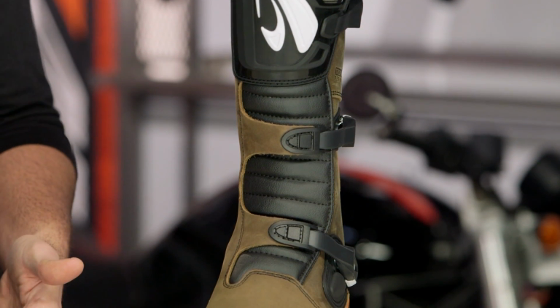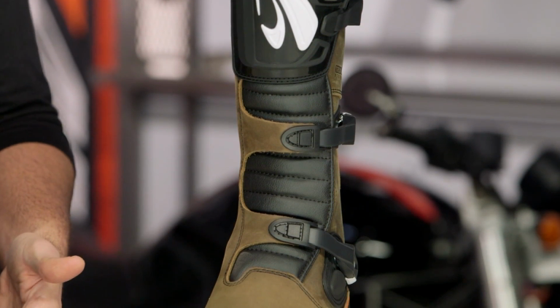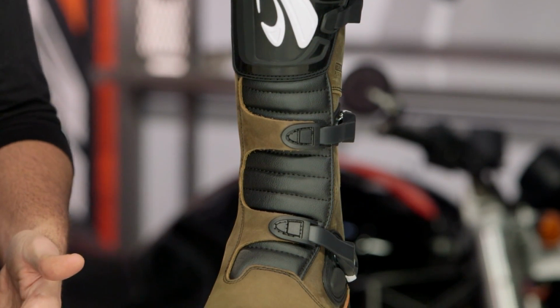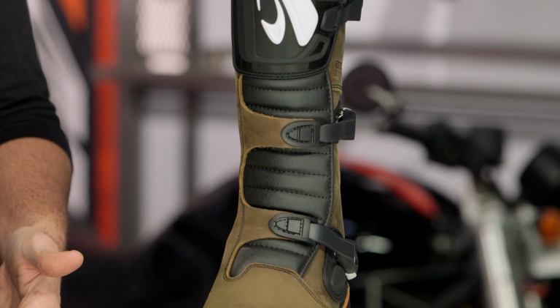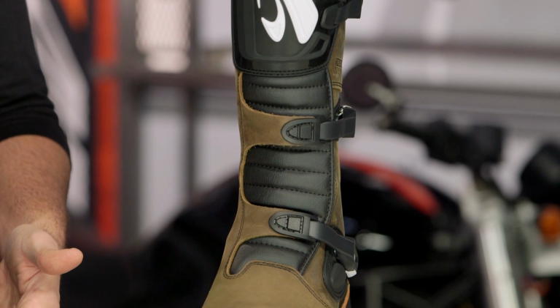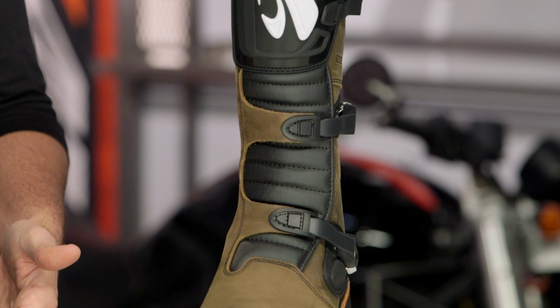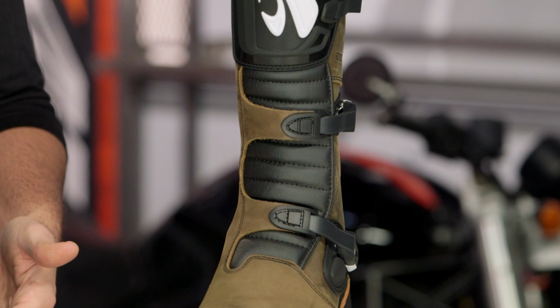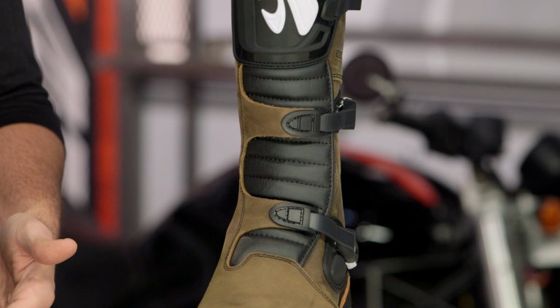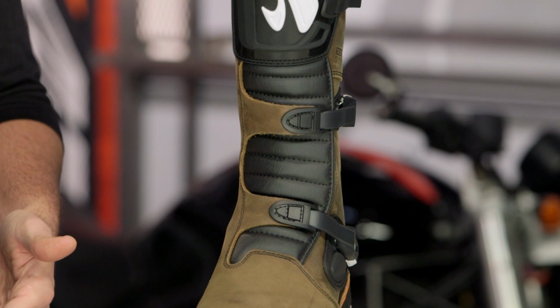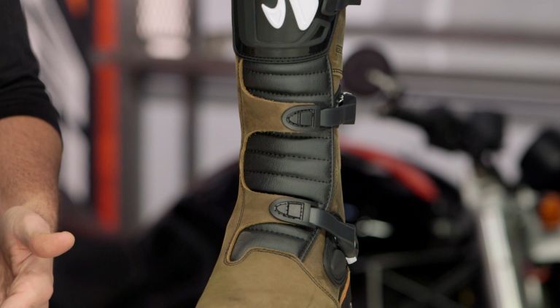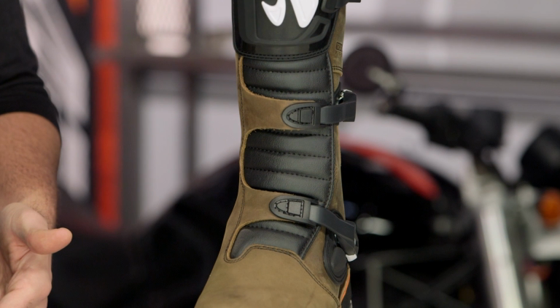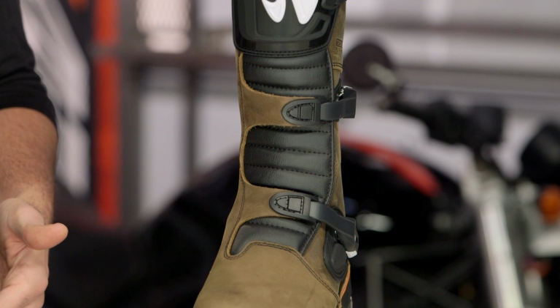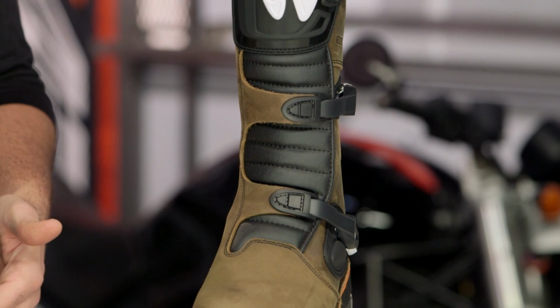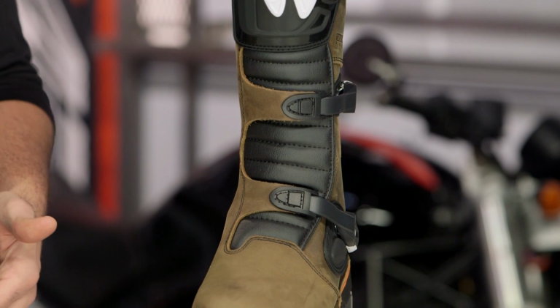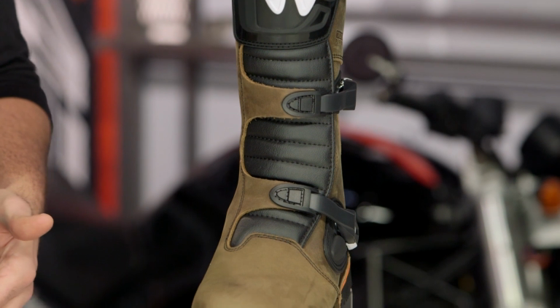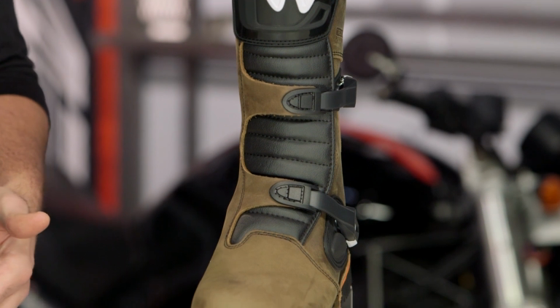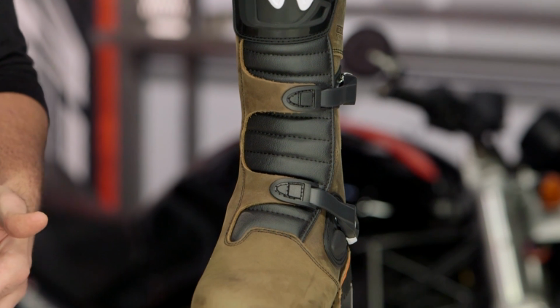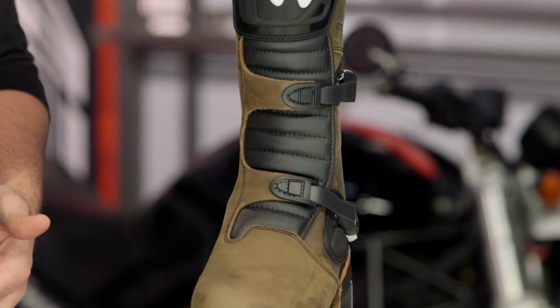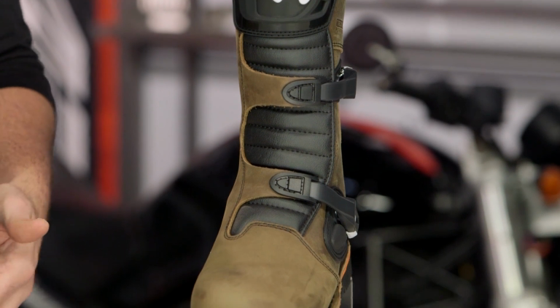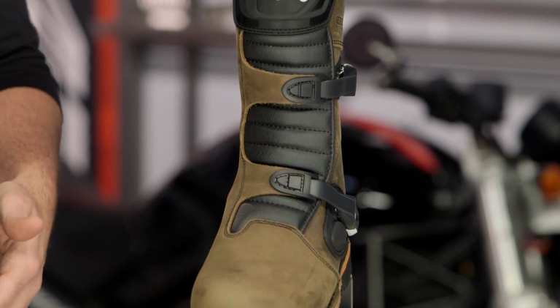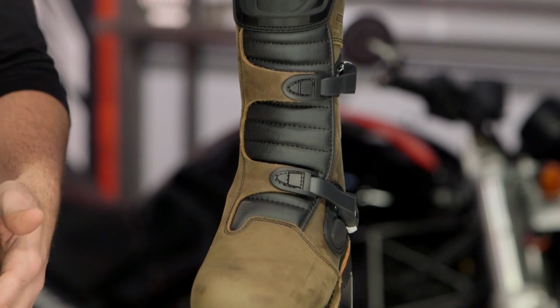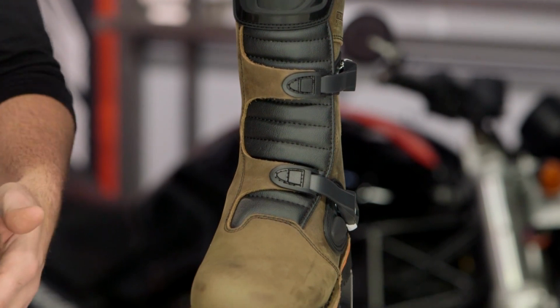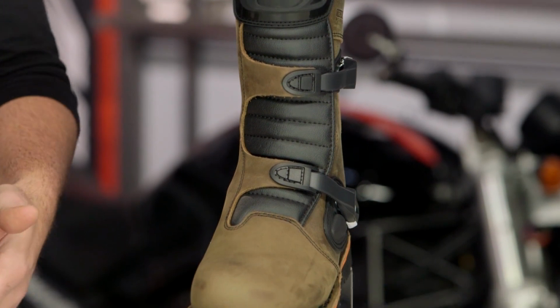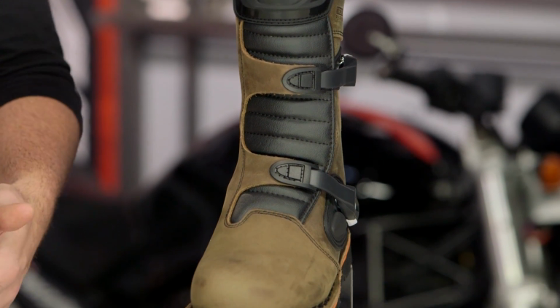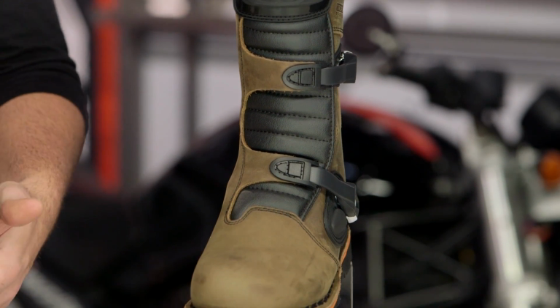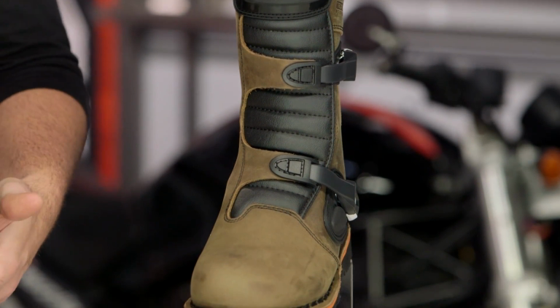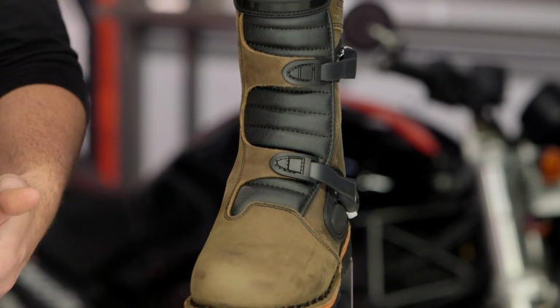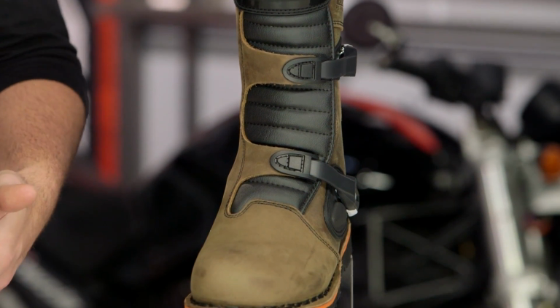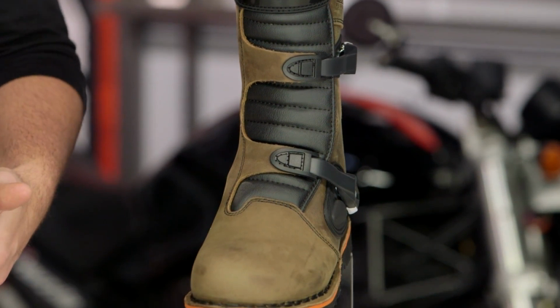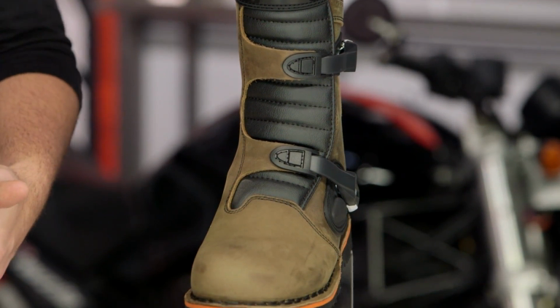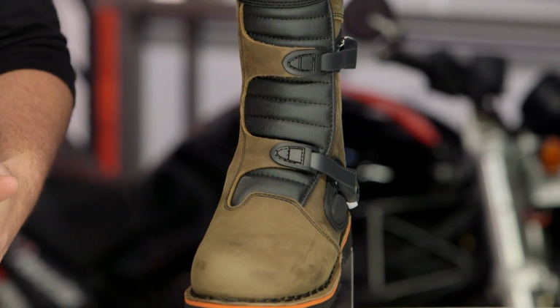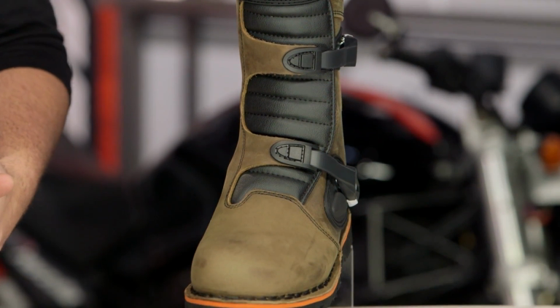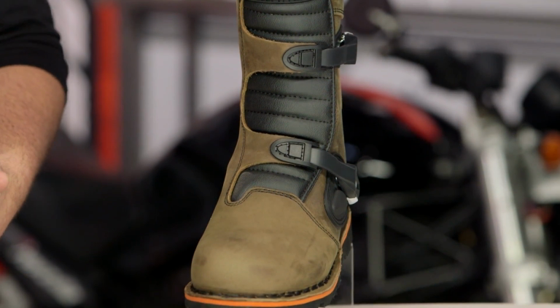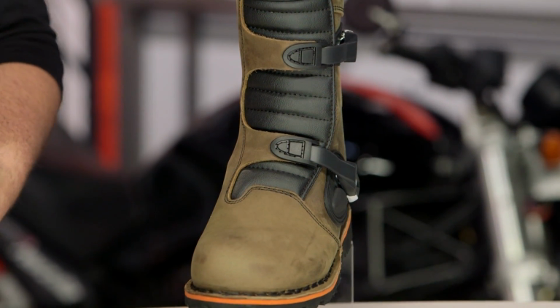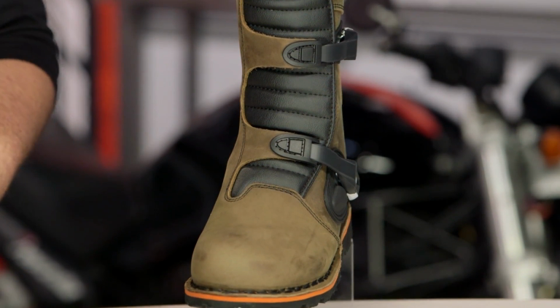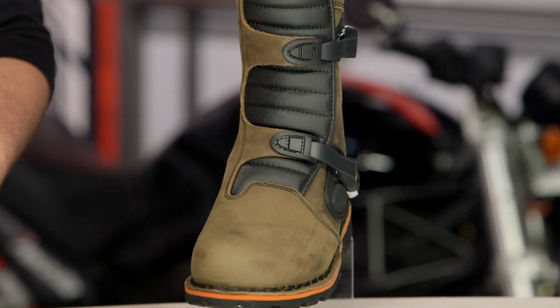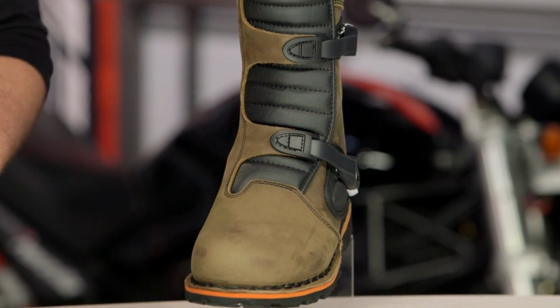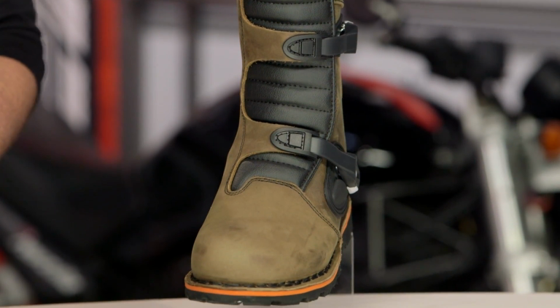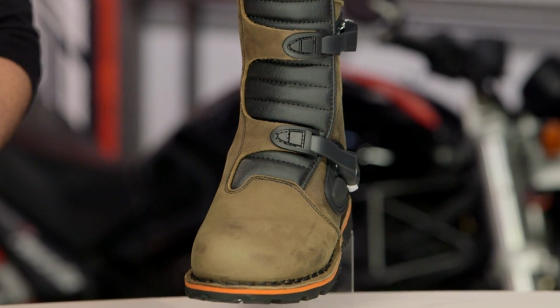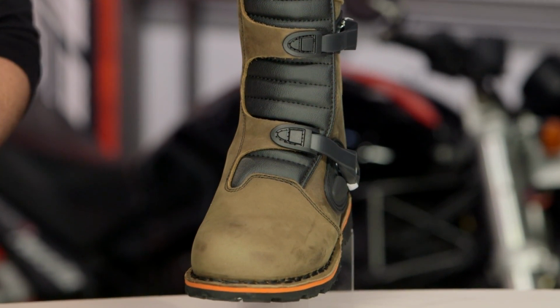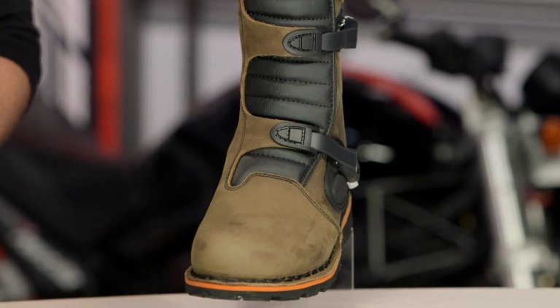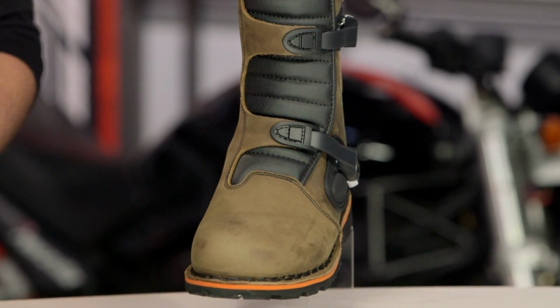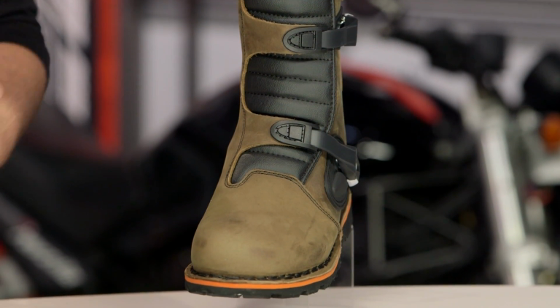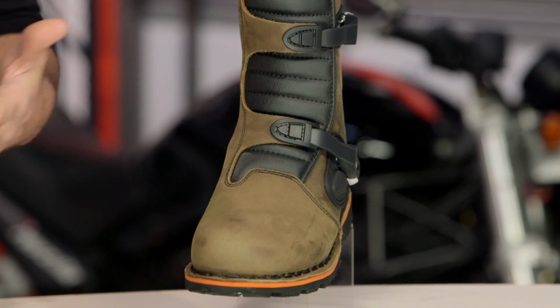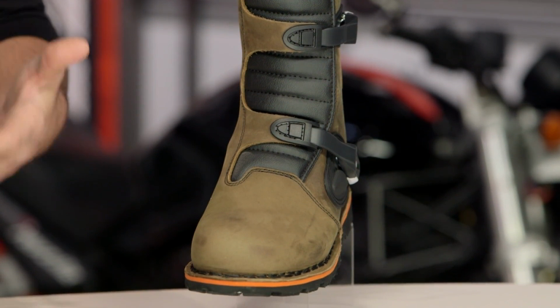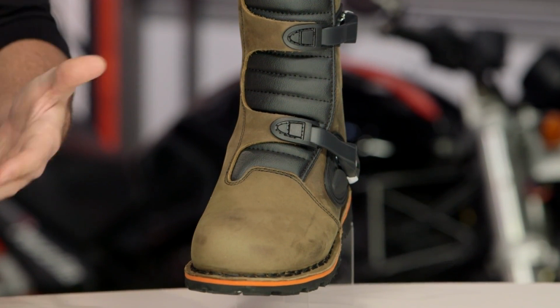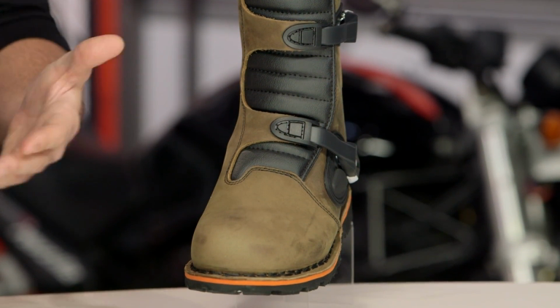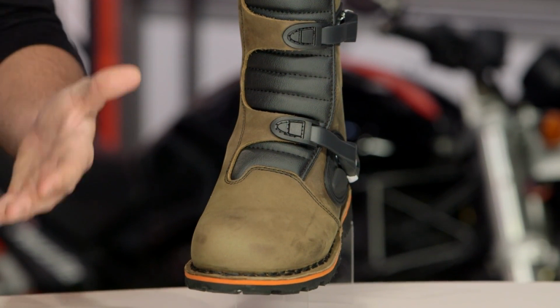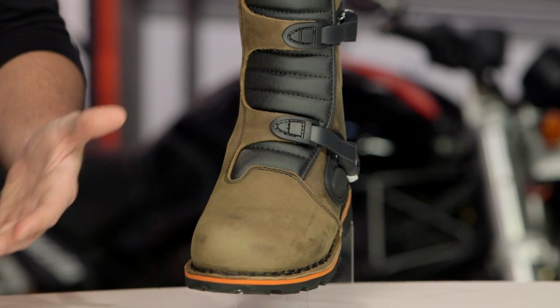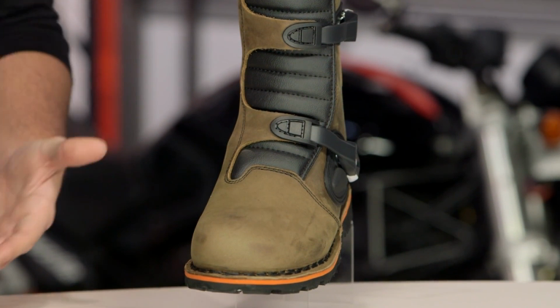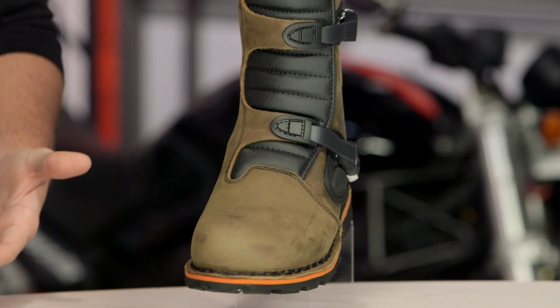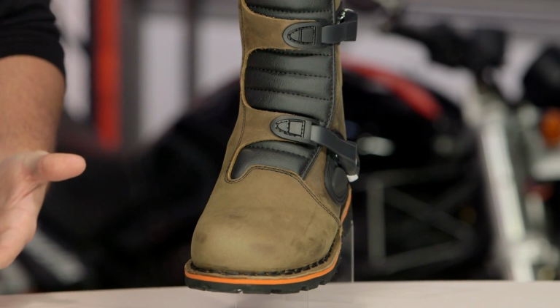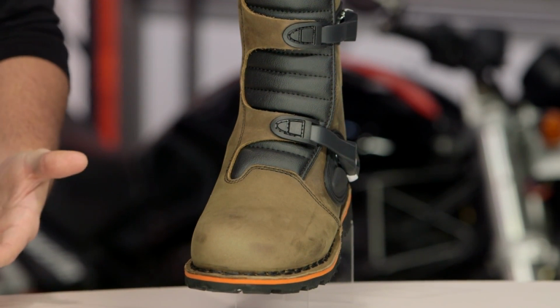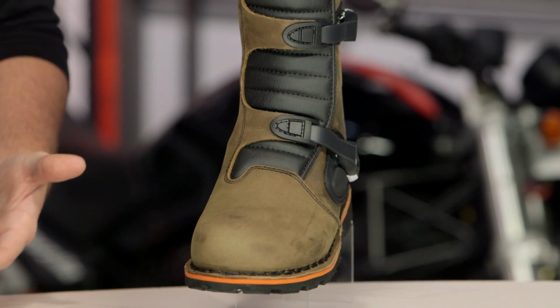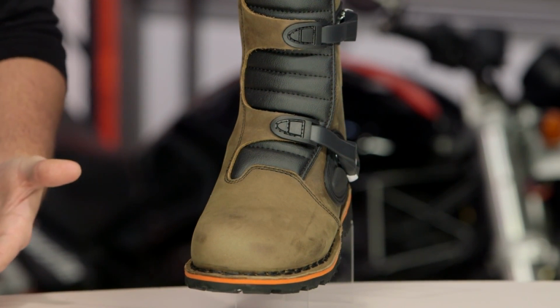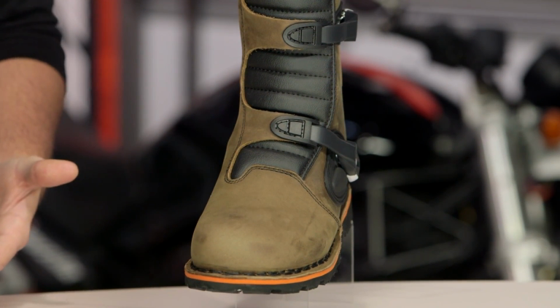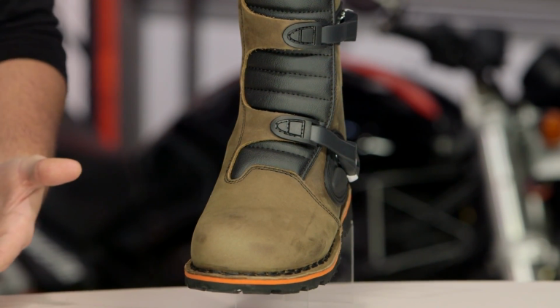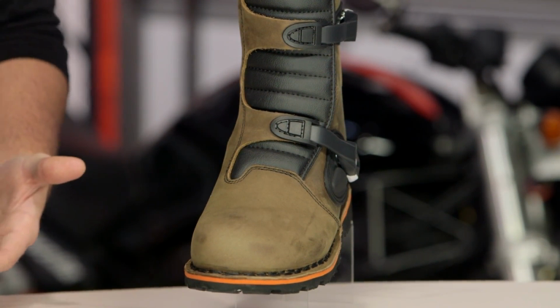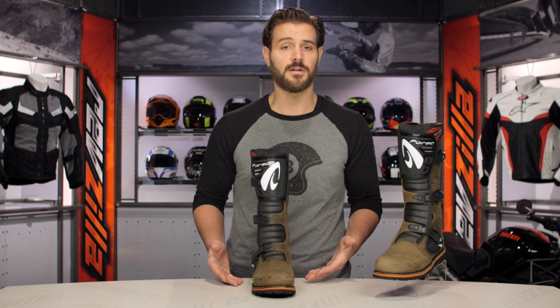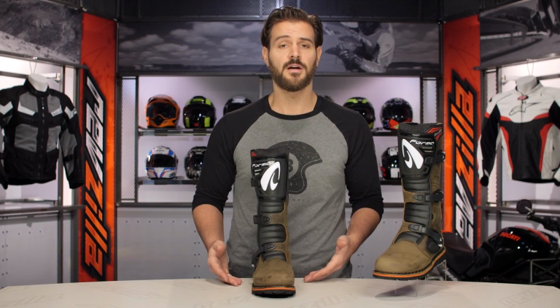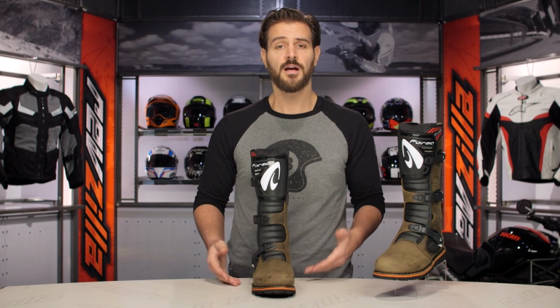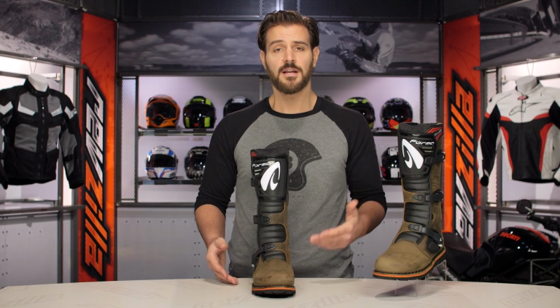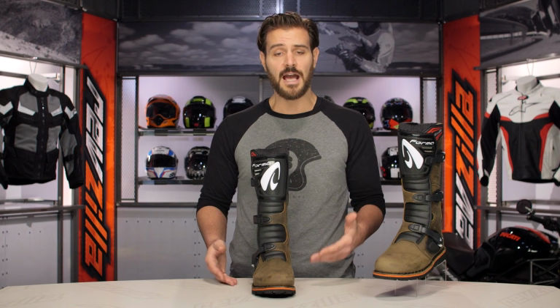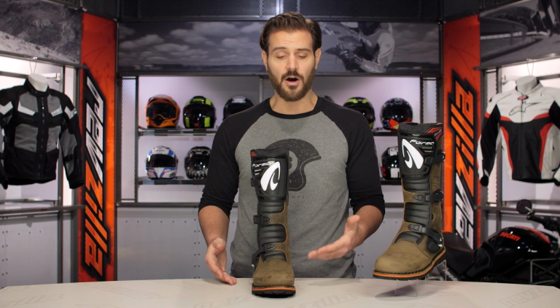These are produced in Romania and you get a really nice quality boot for around the $250 price point.